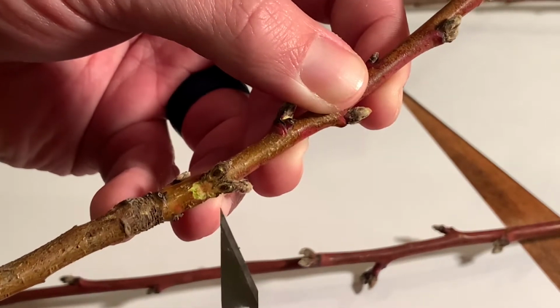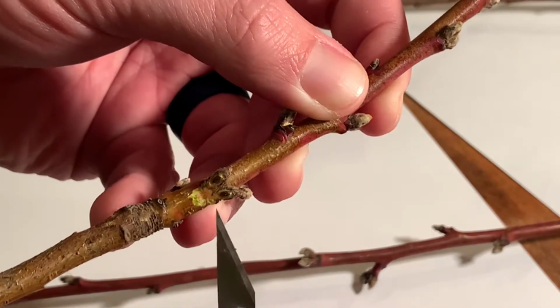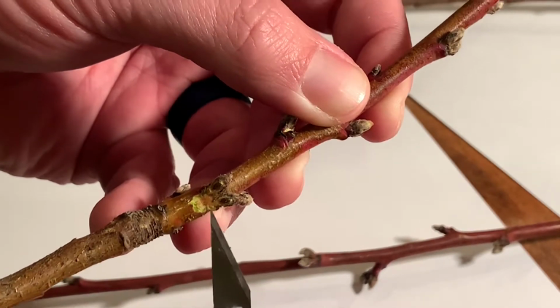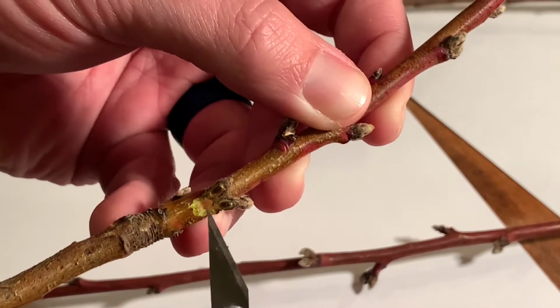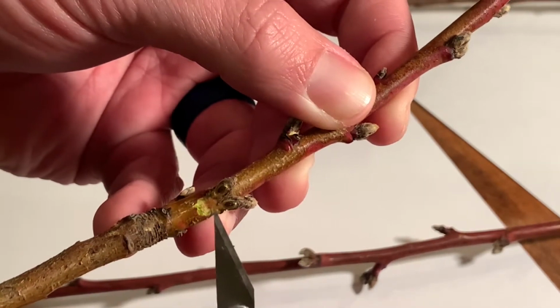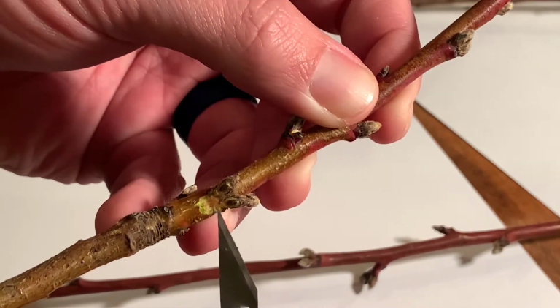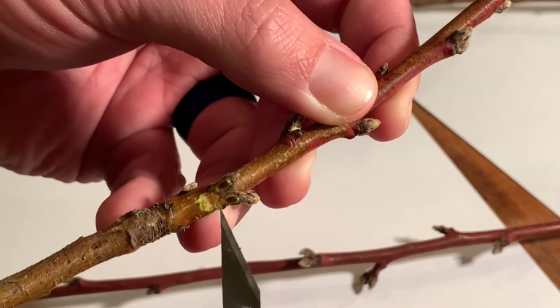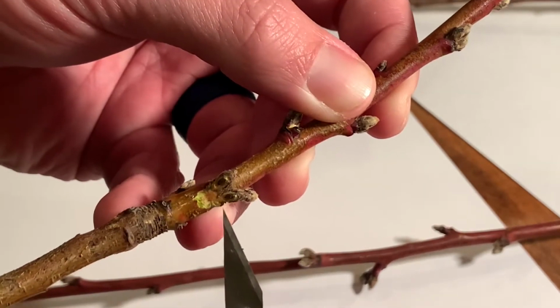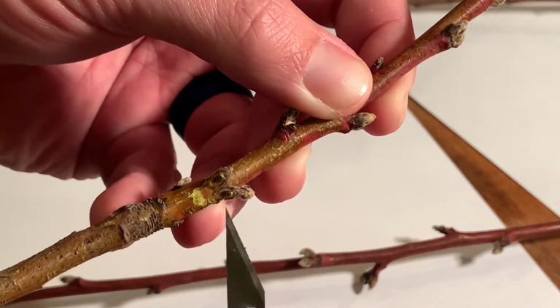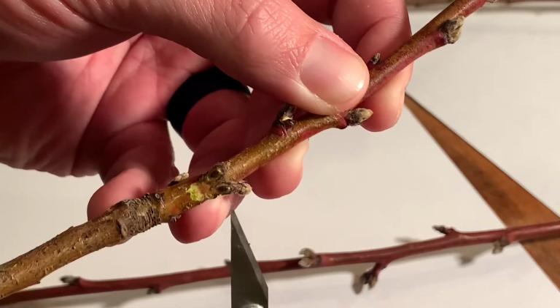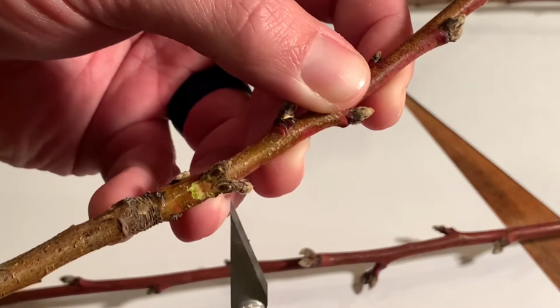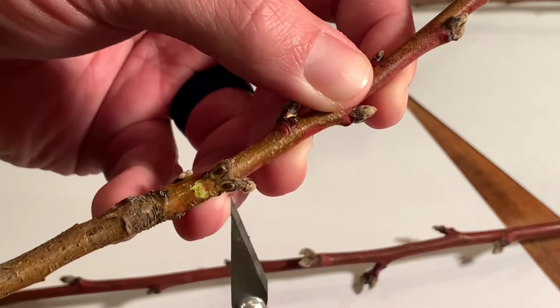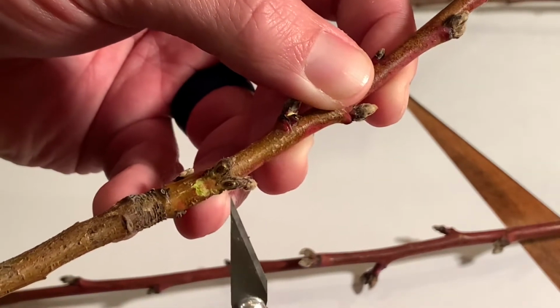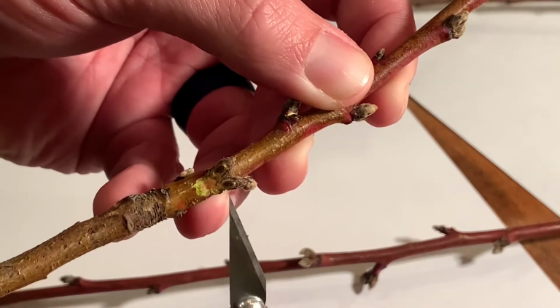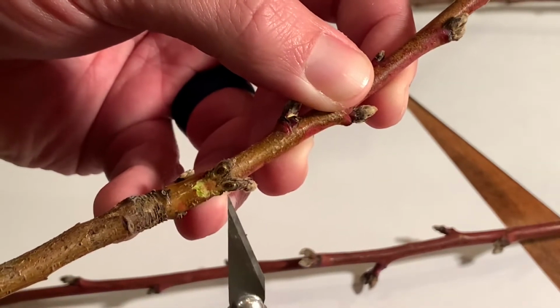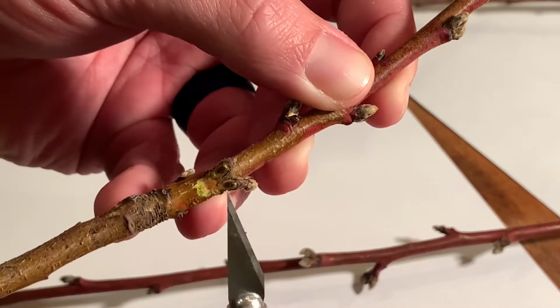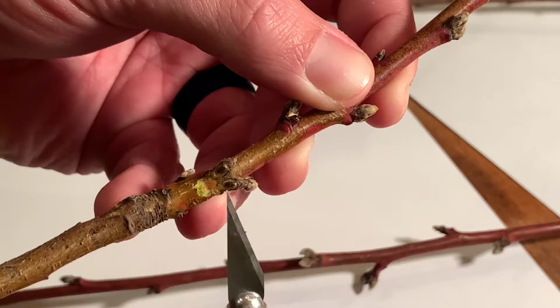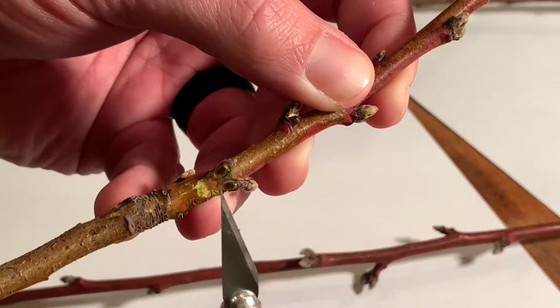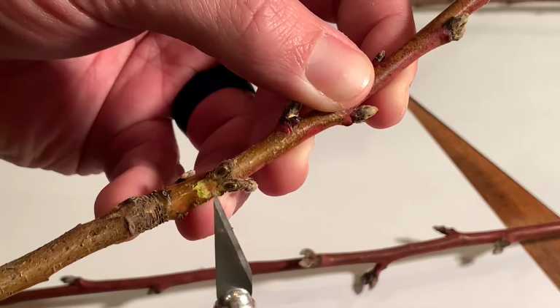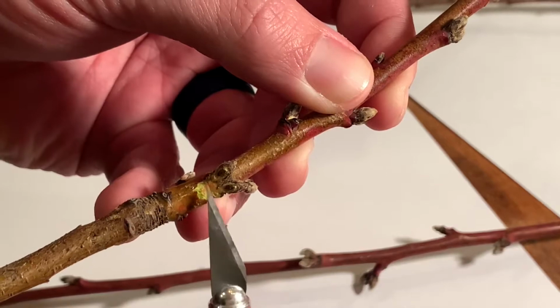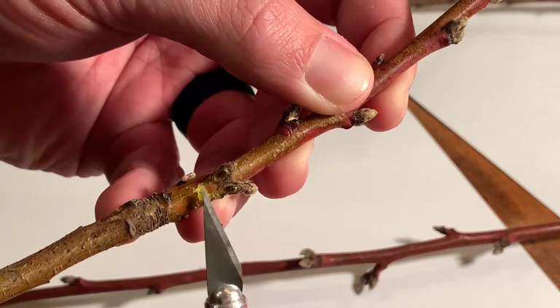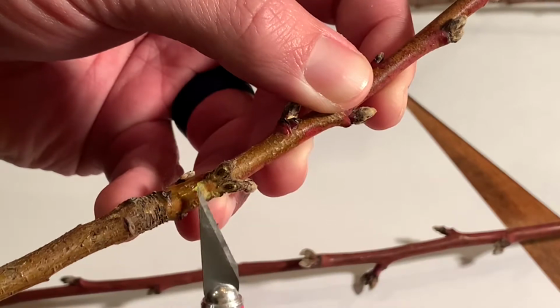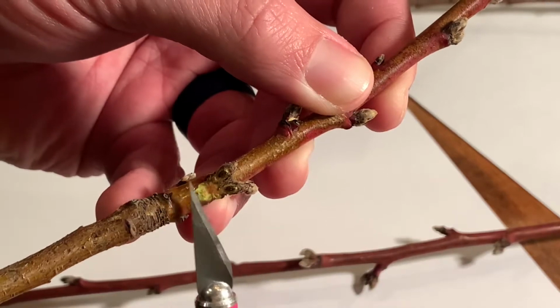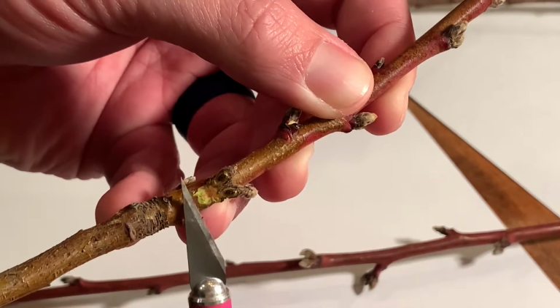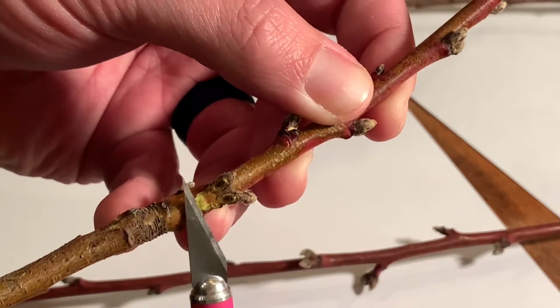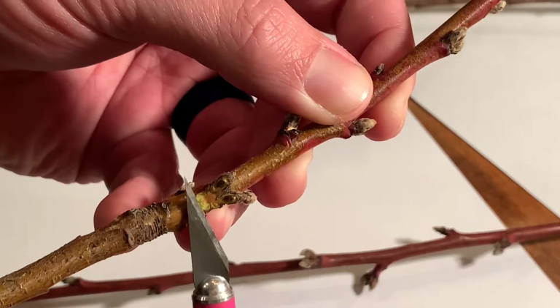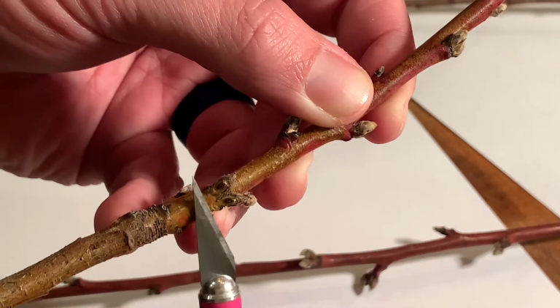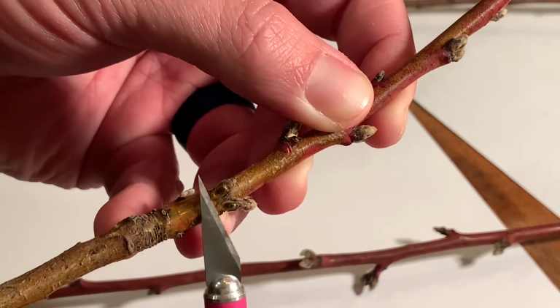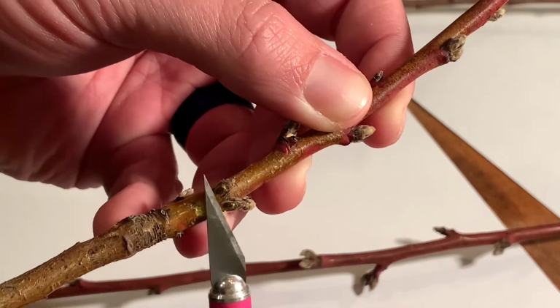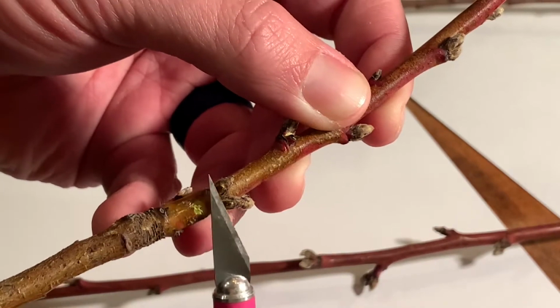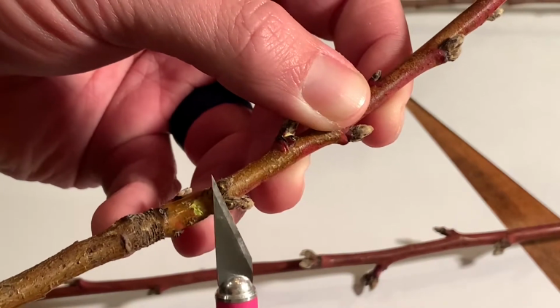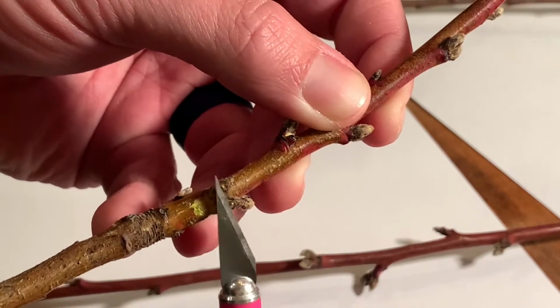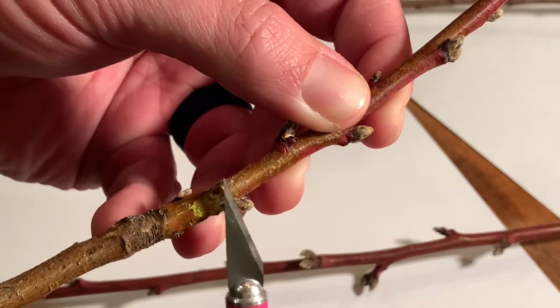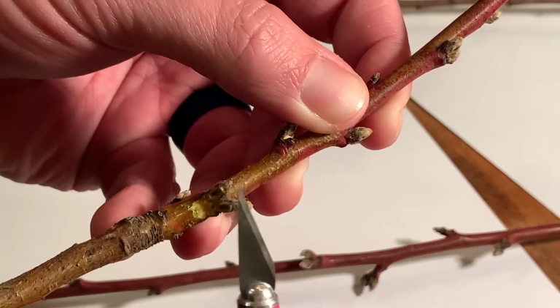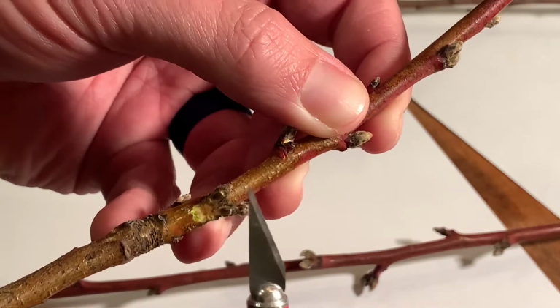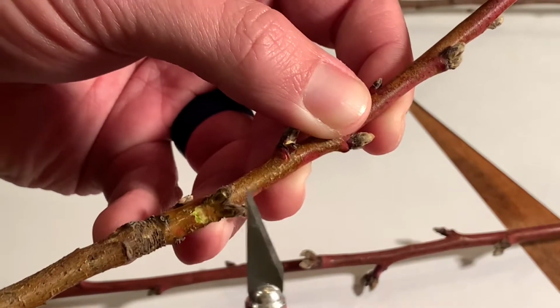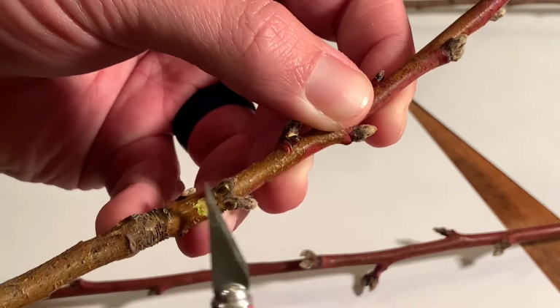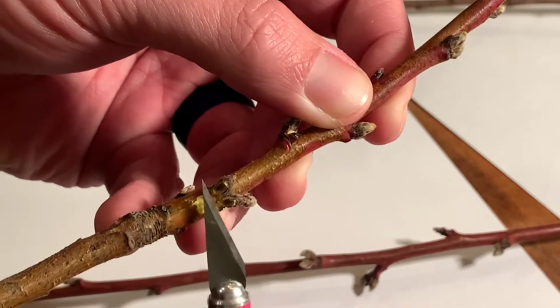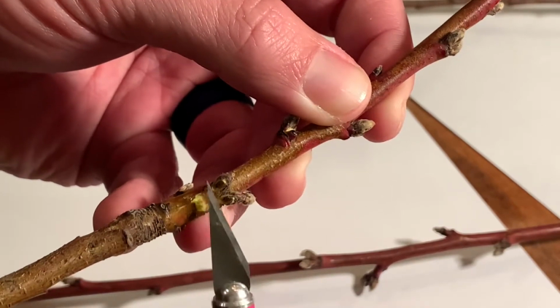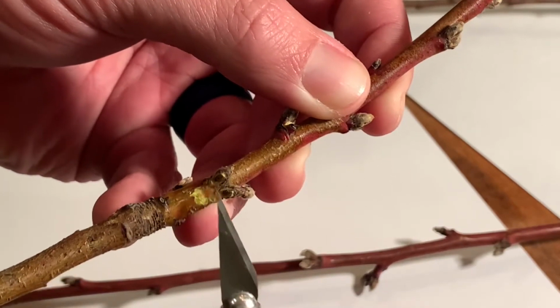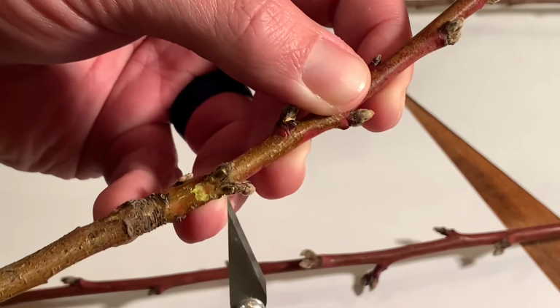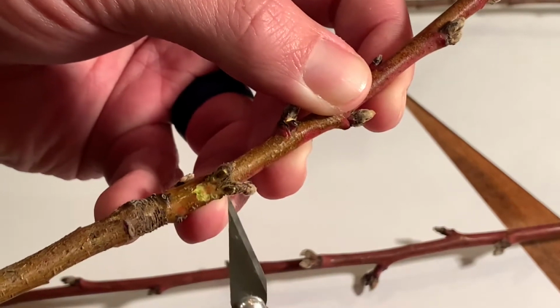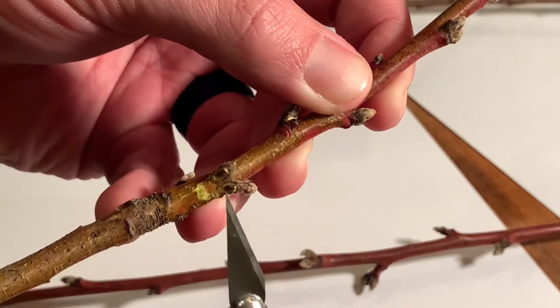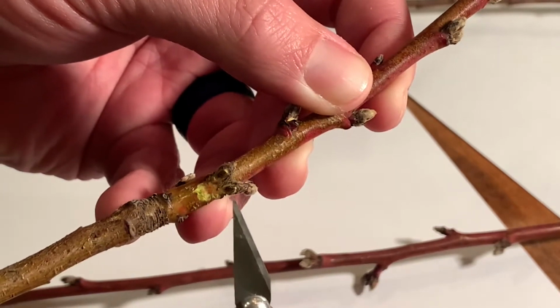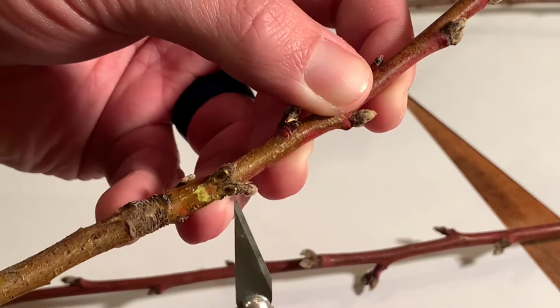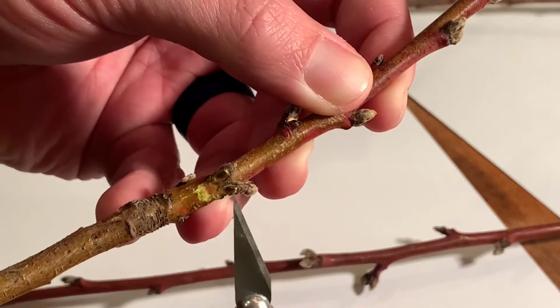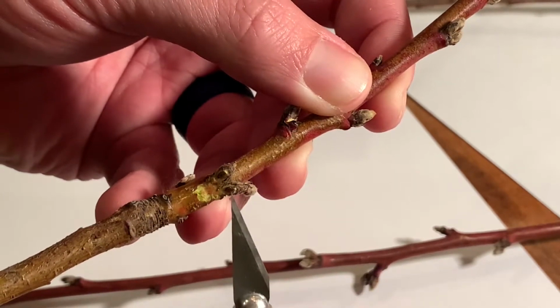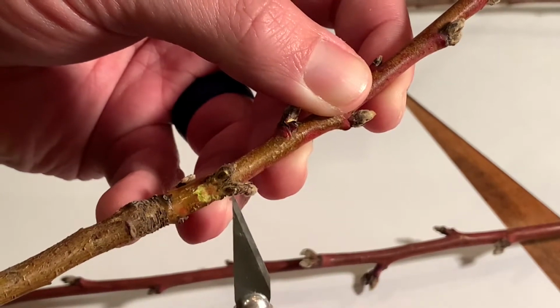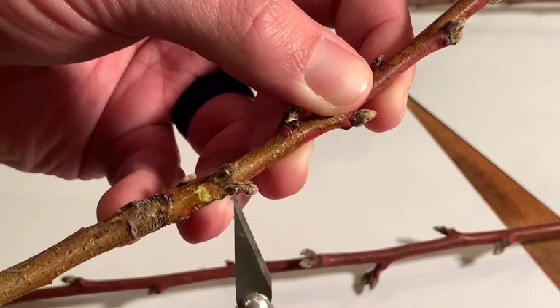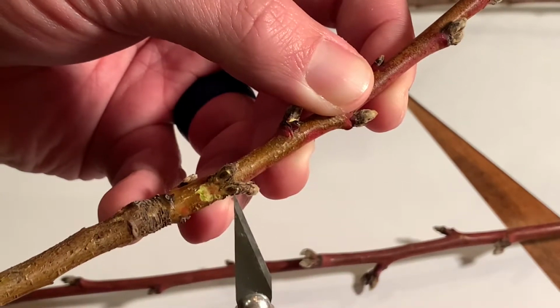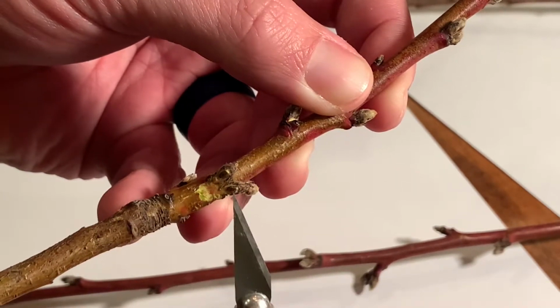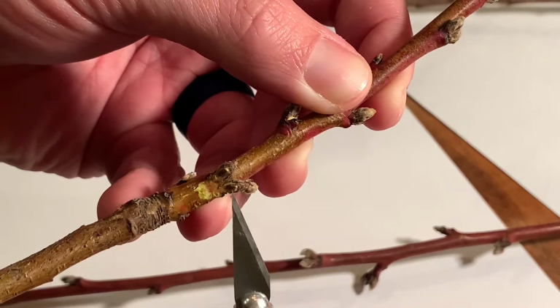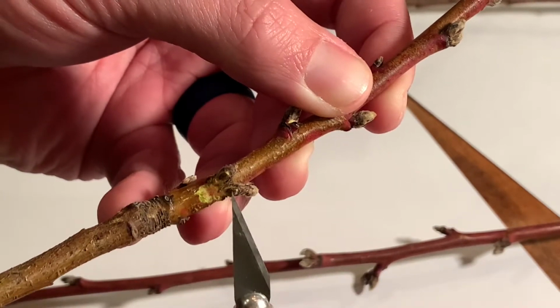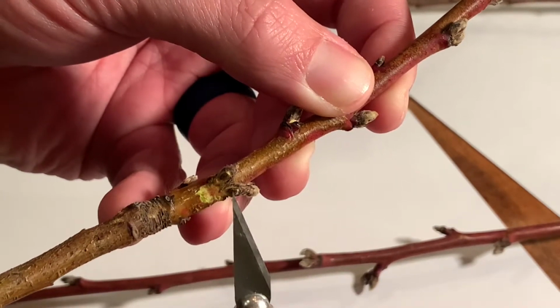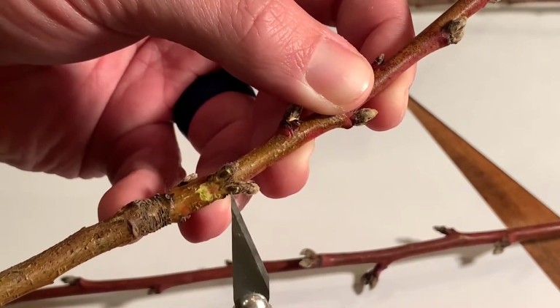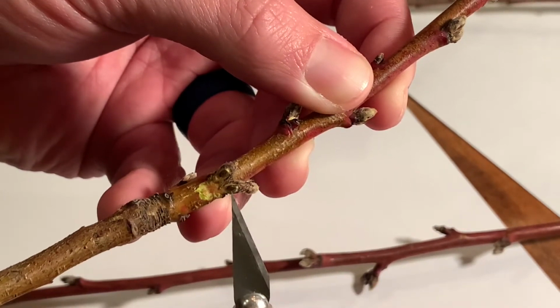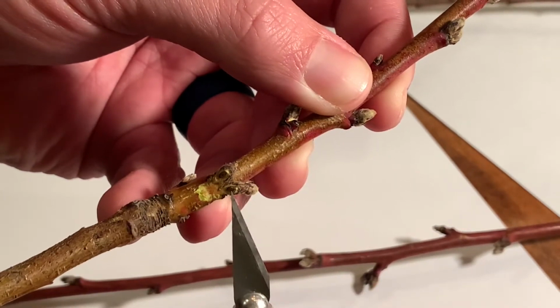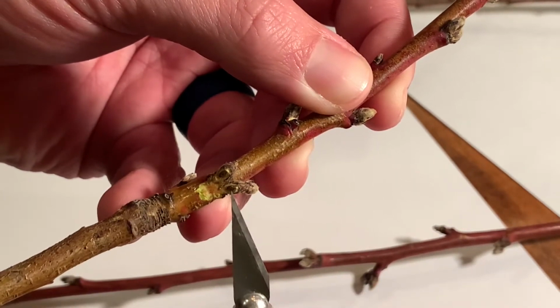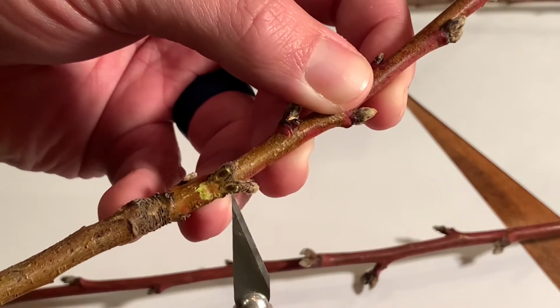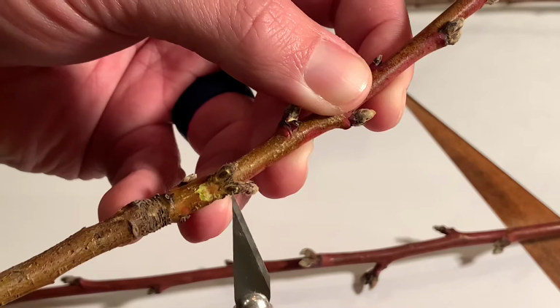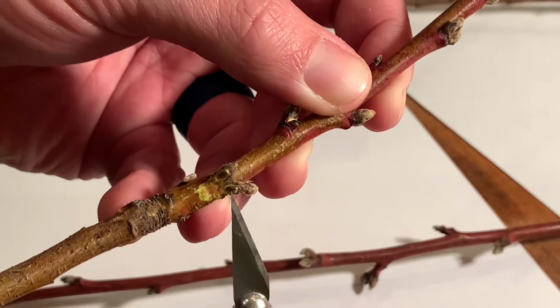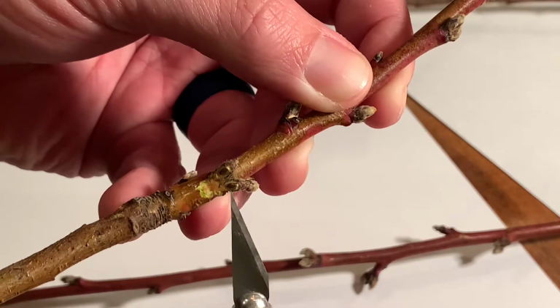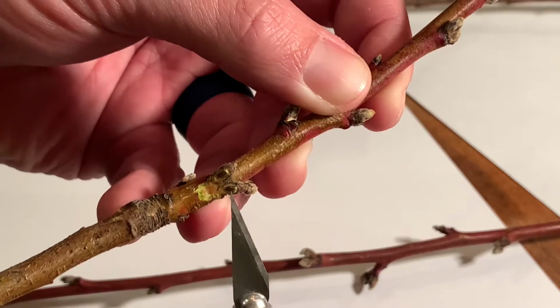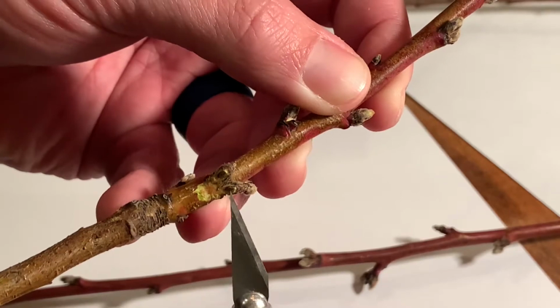As you can see, I've sliced these open in the middle lengthwise. The middle is brown — it's dead.